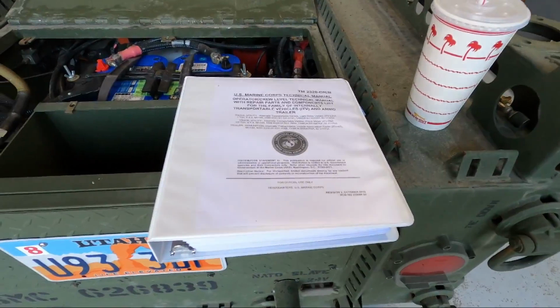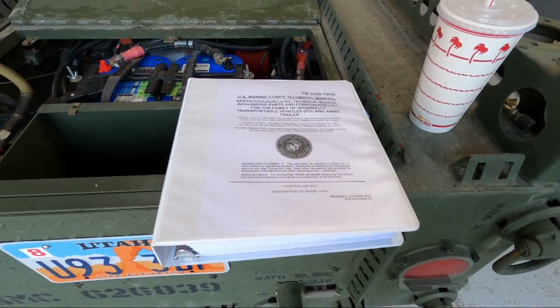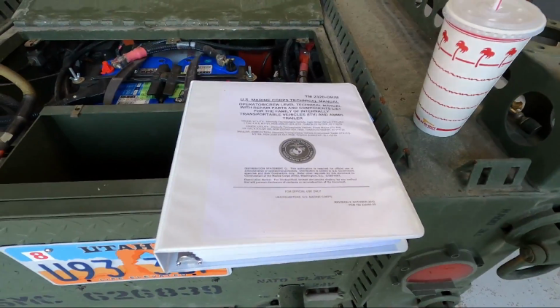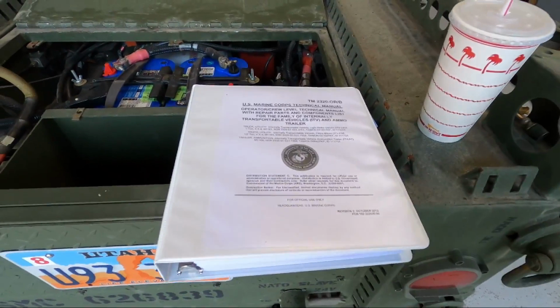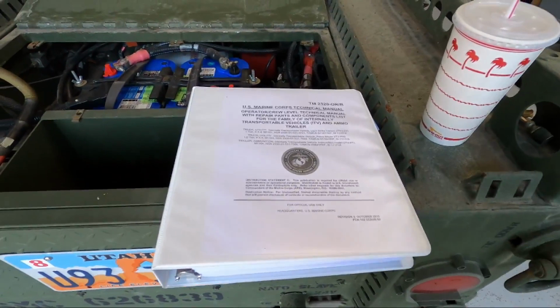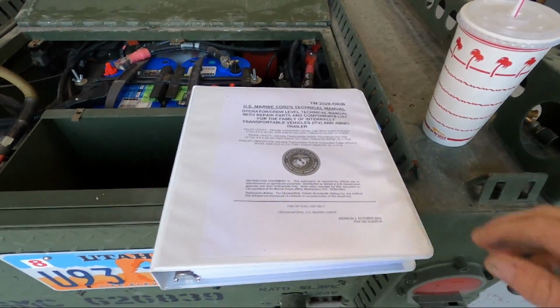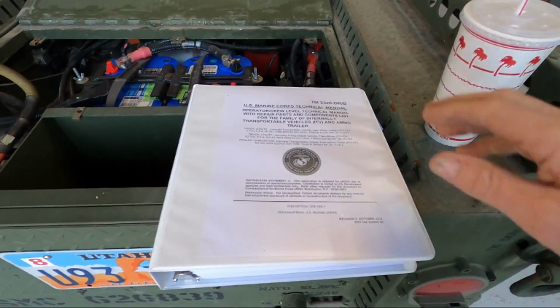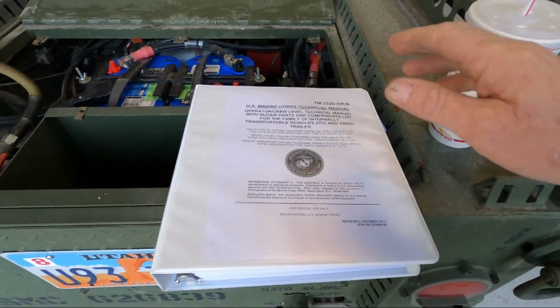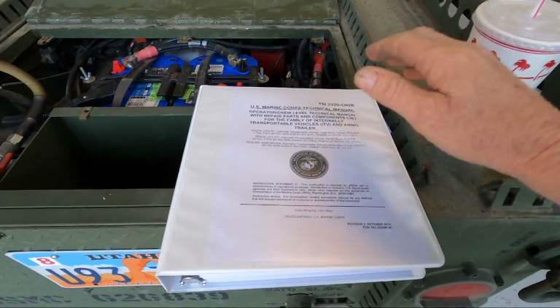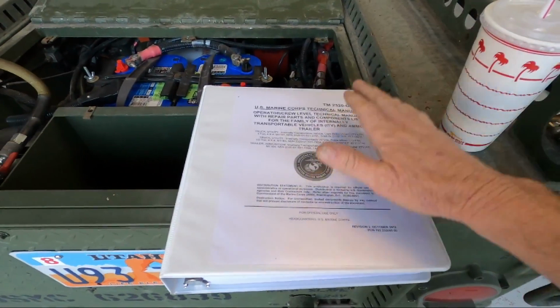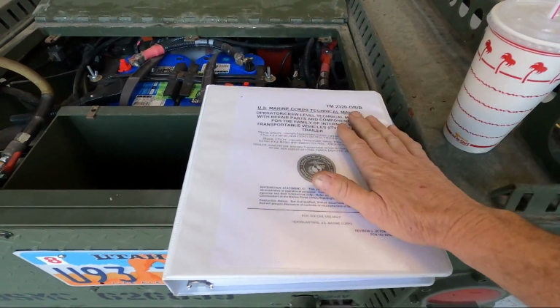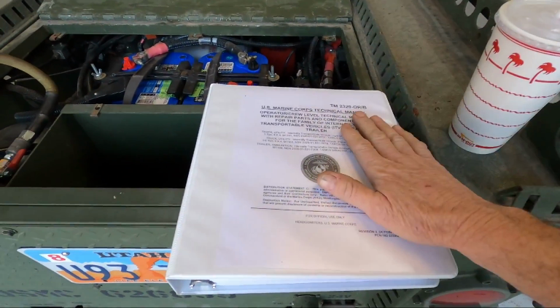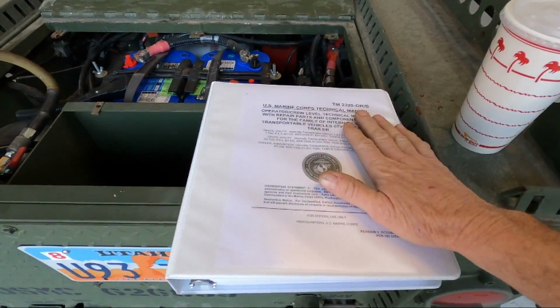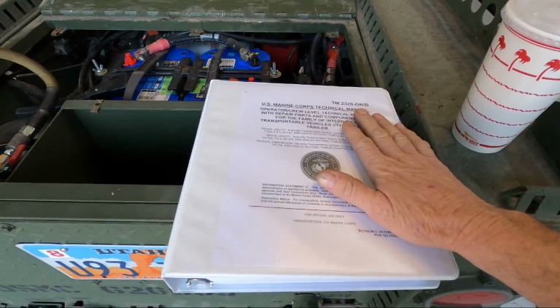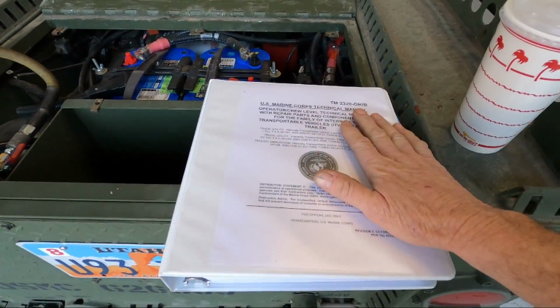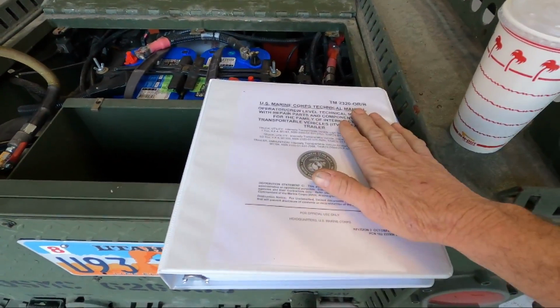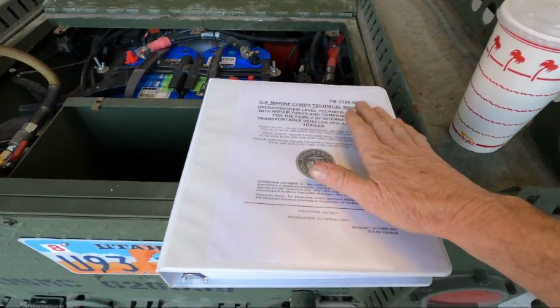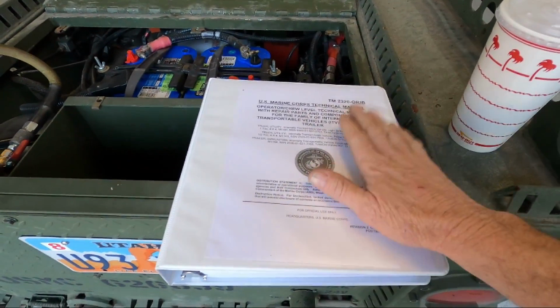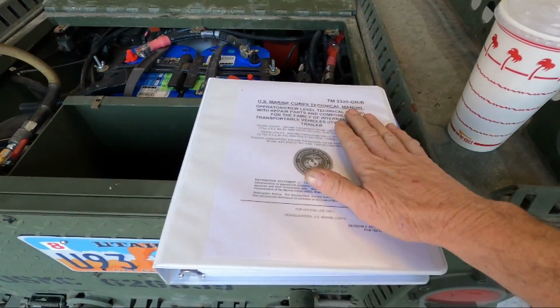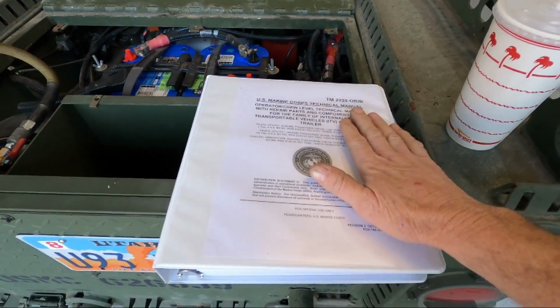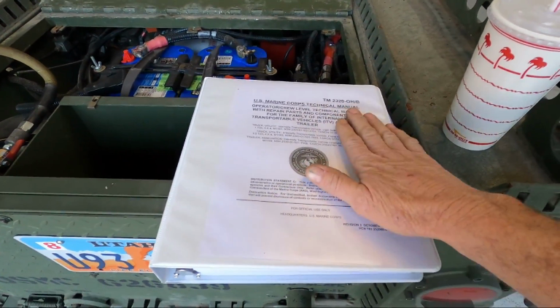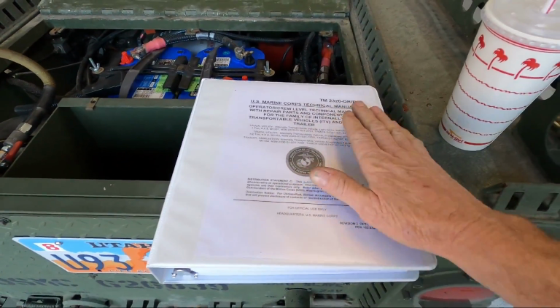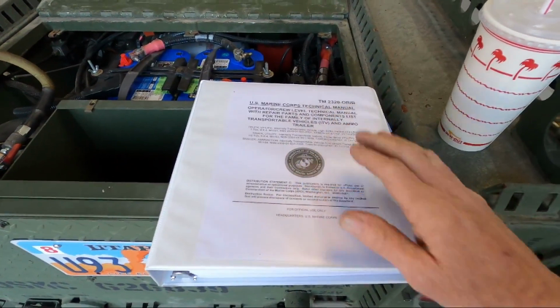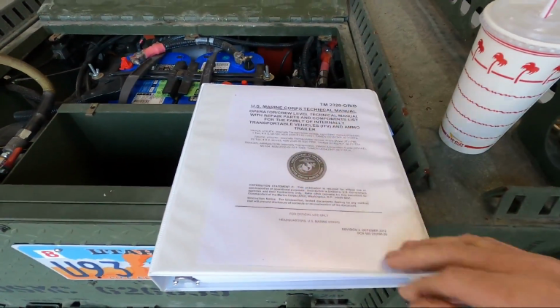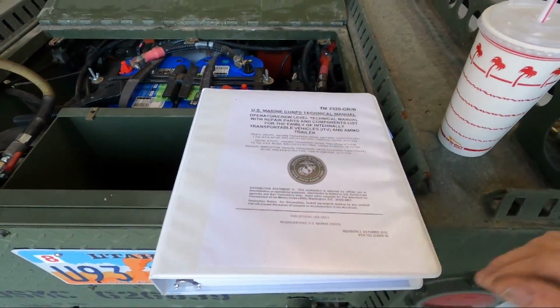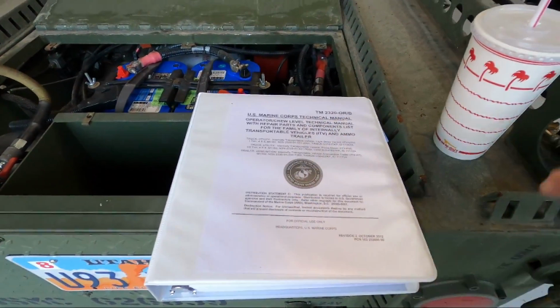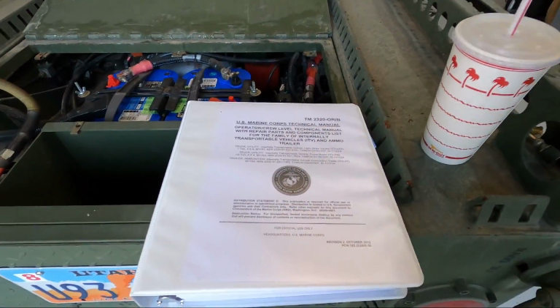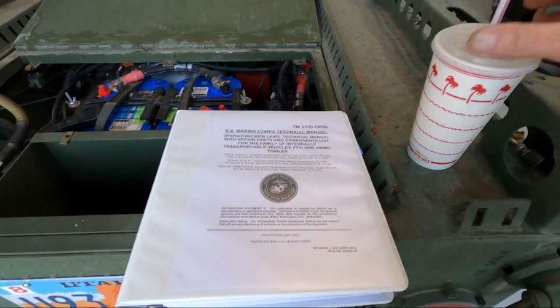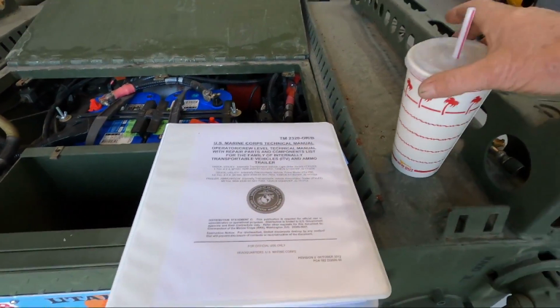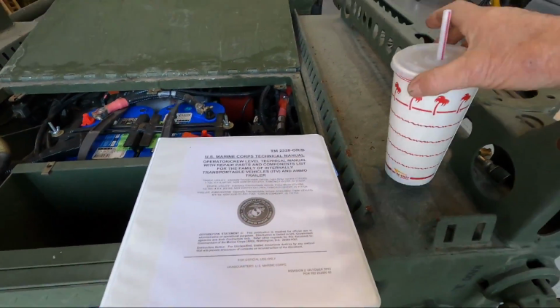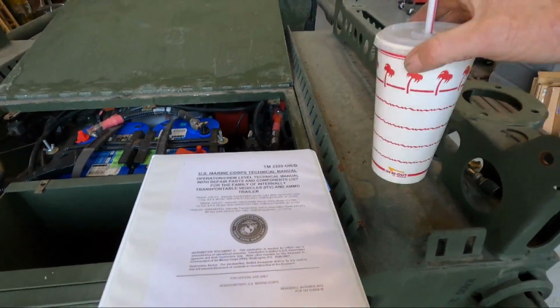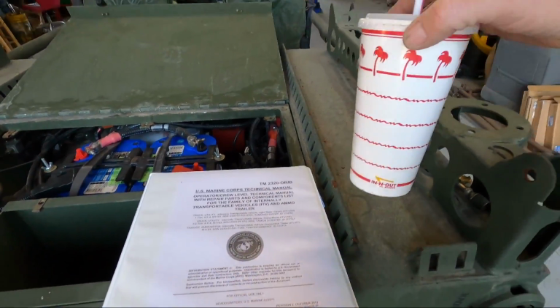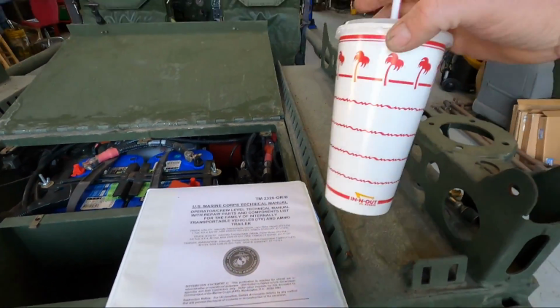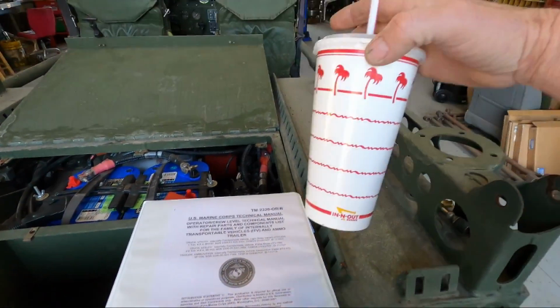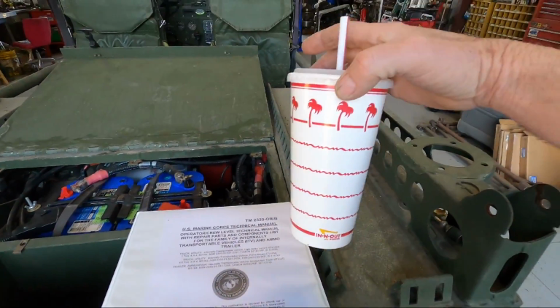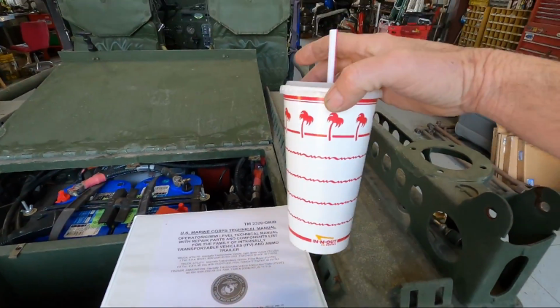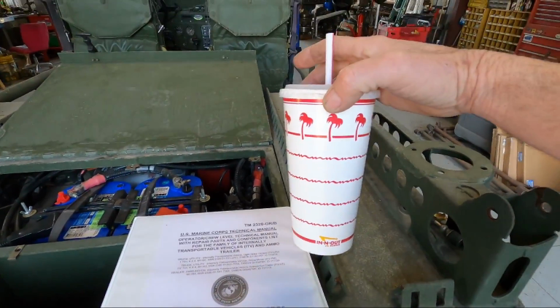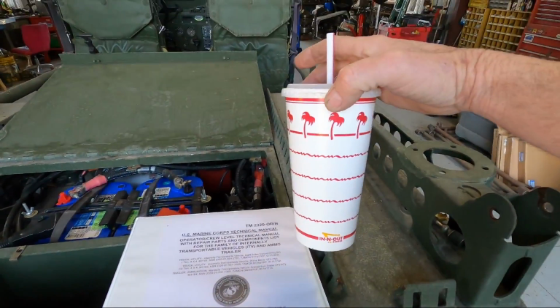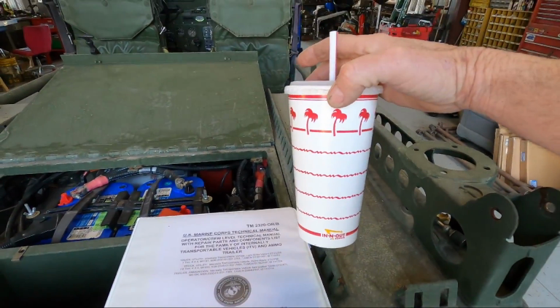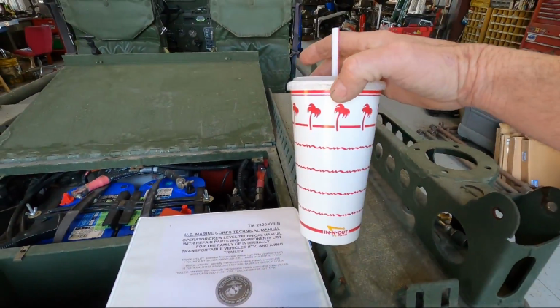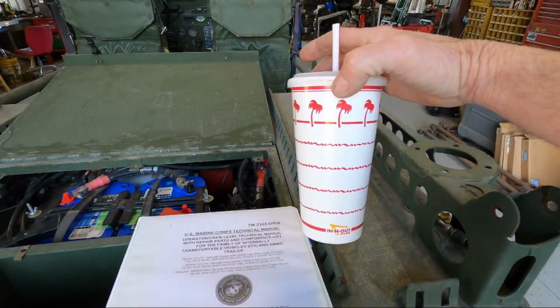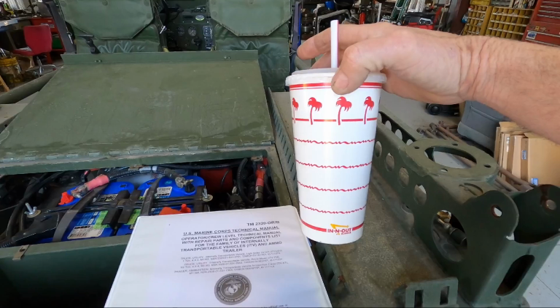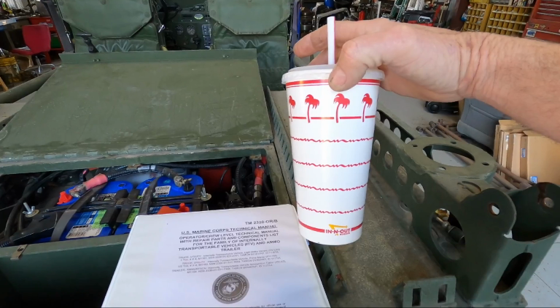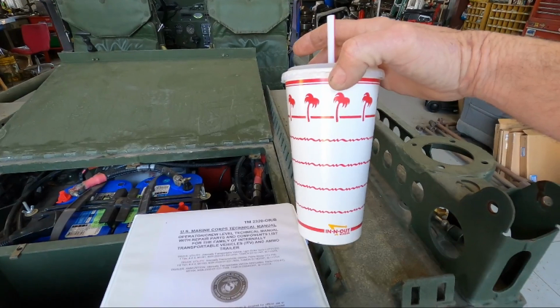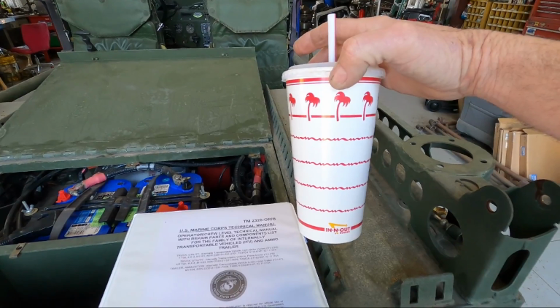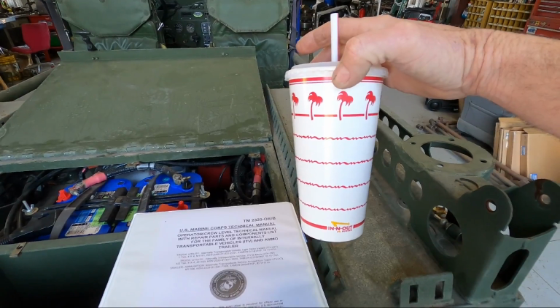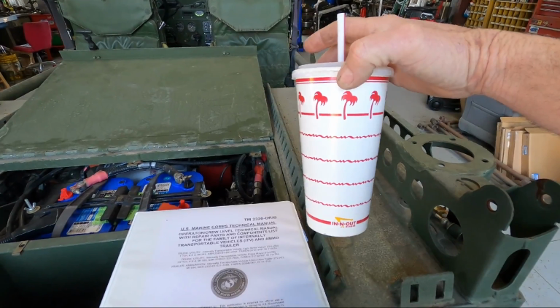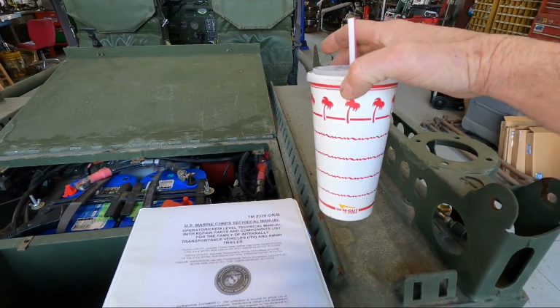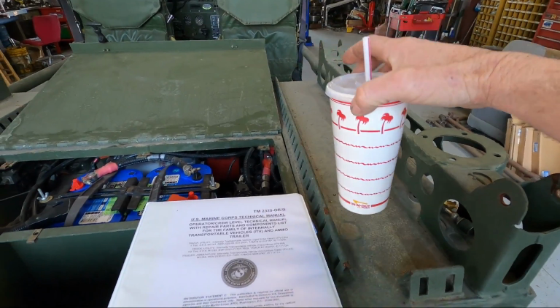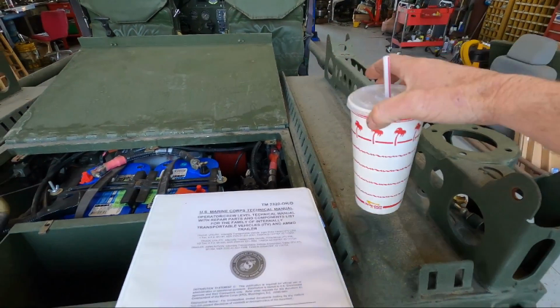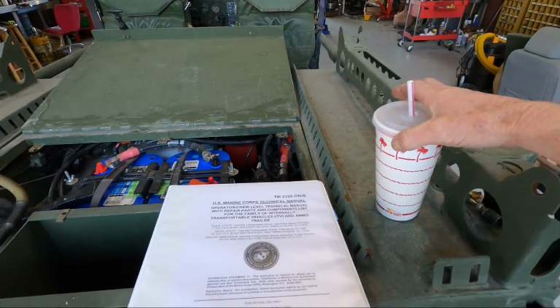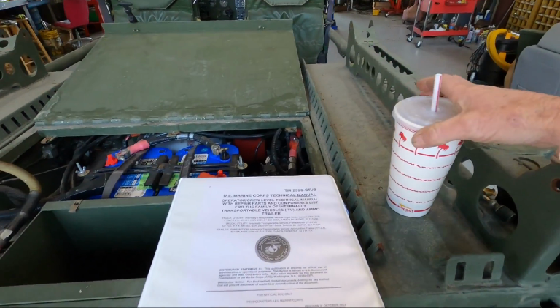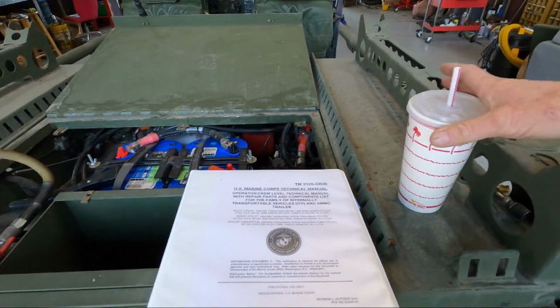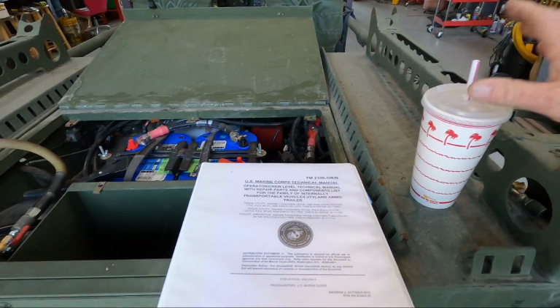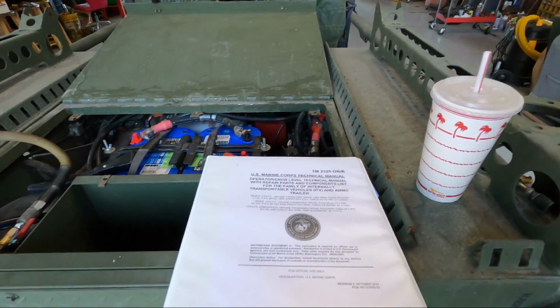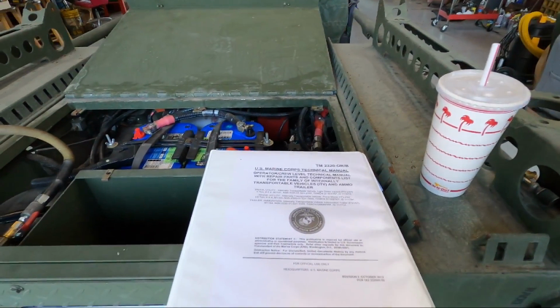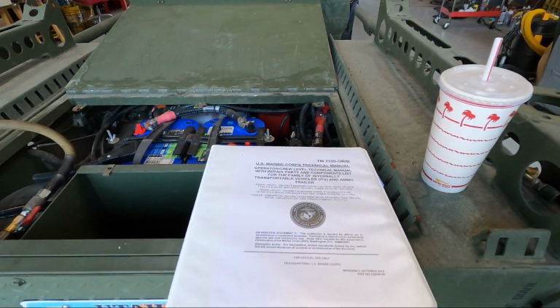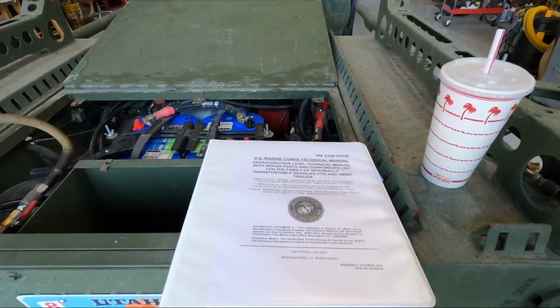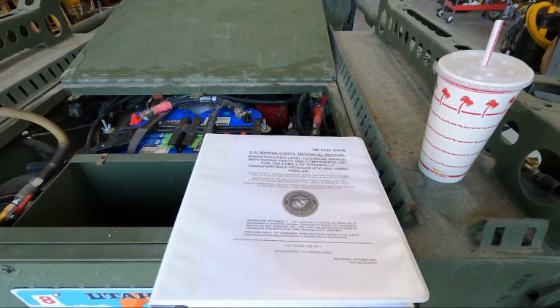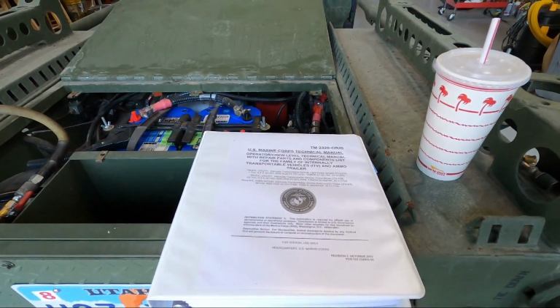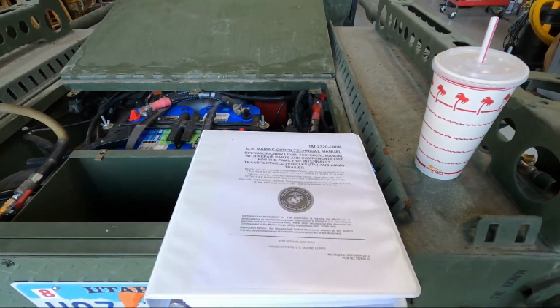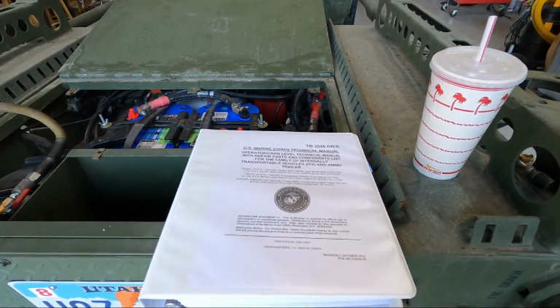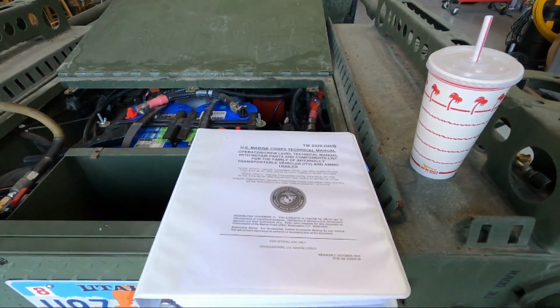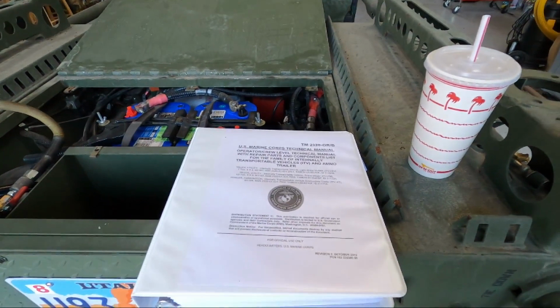Before you start, make sure you get a copy of the TM - the technical manual. Just have a large iced tea from In-N-Out and nothing can go wrong.